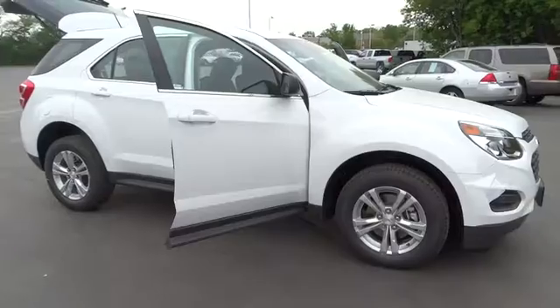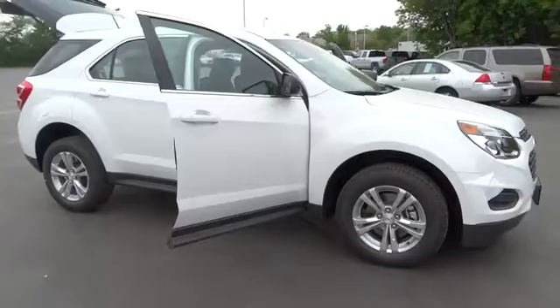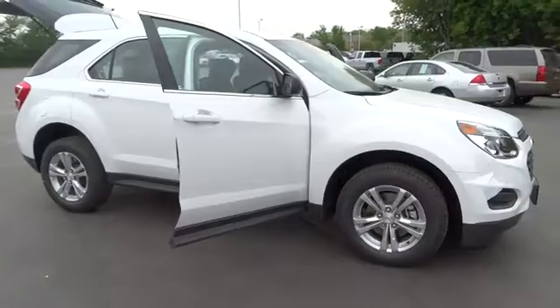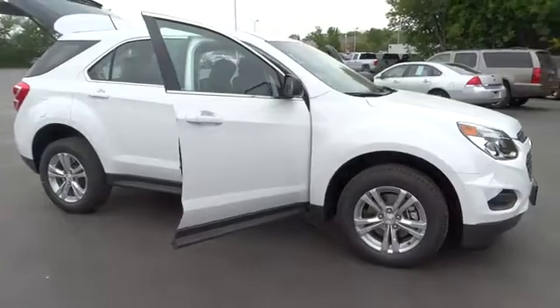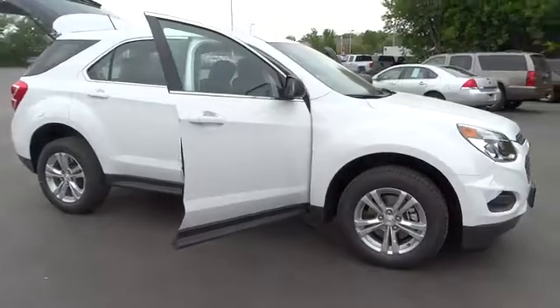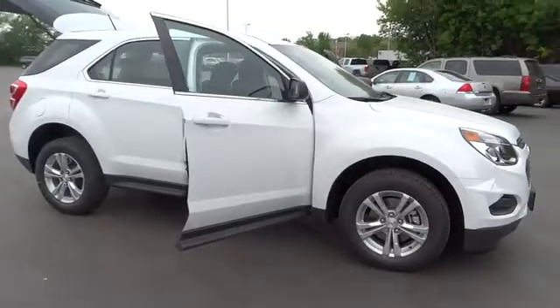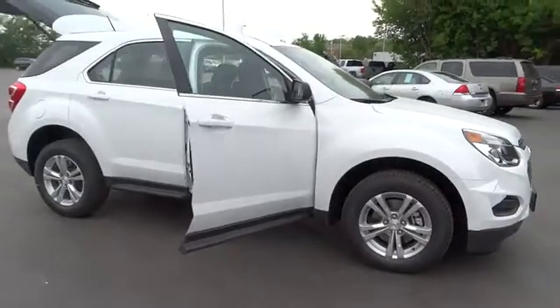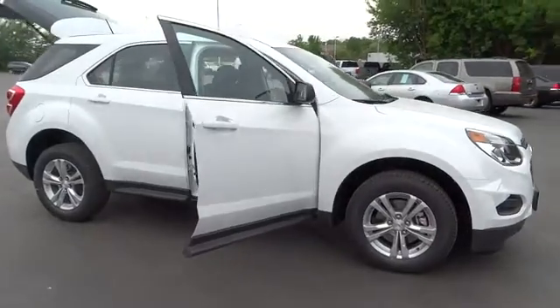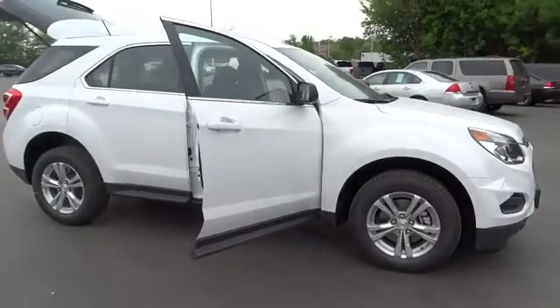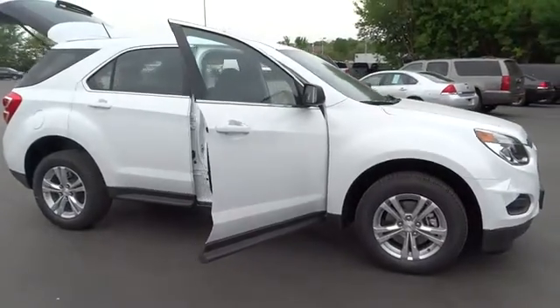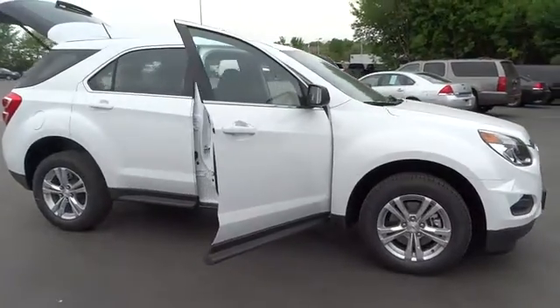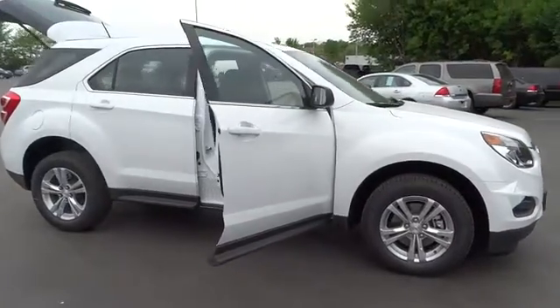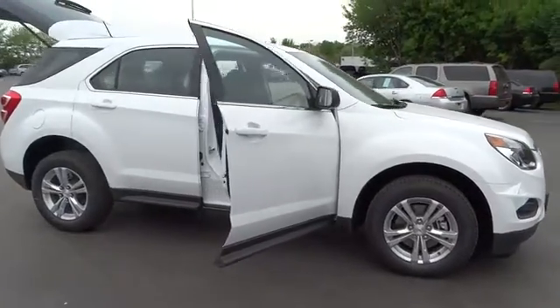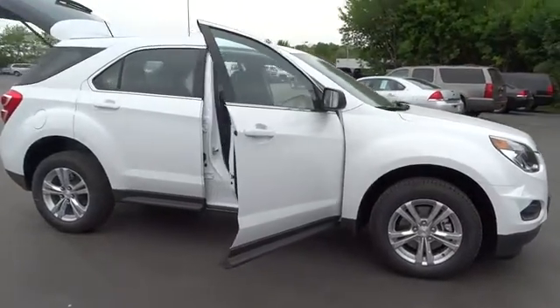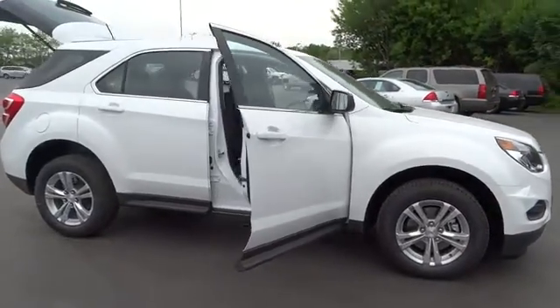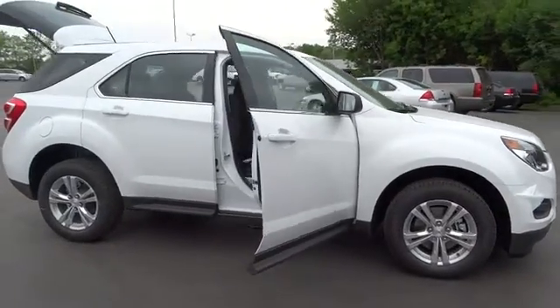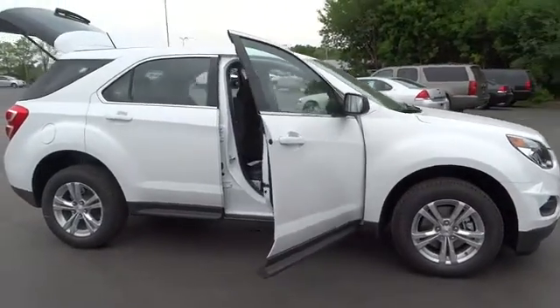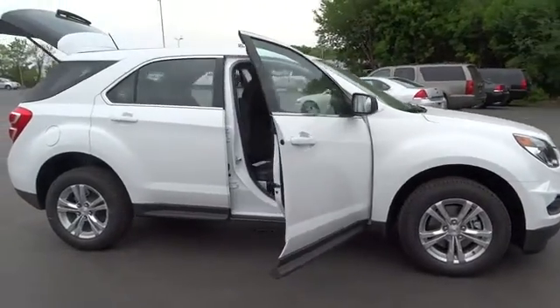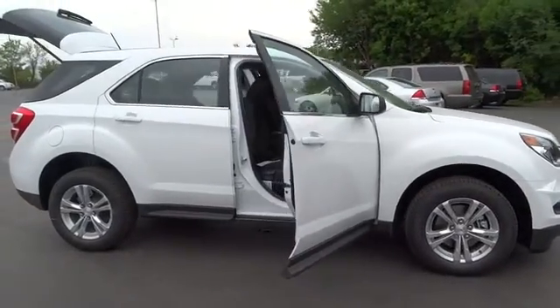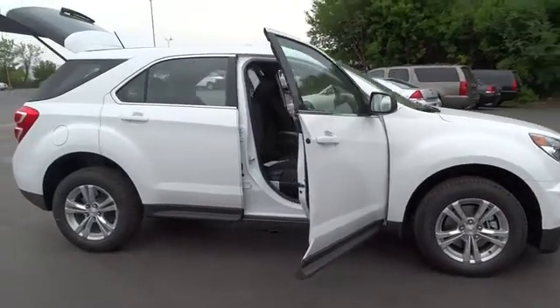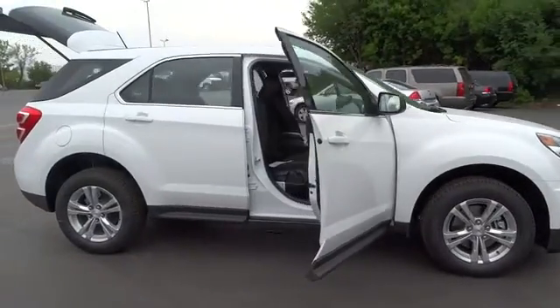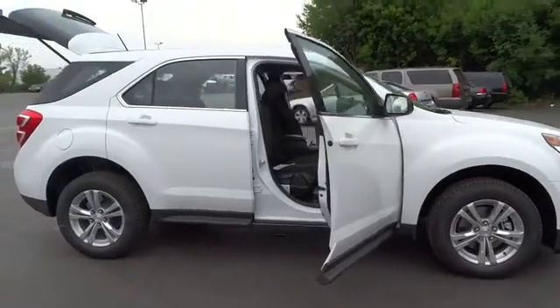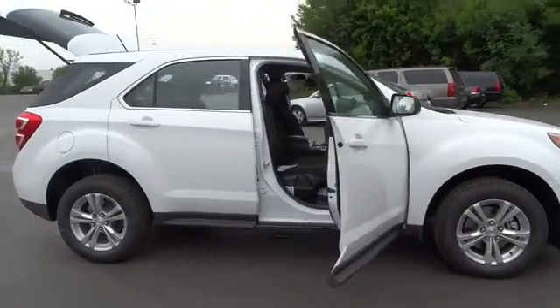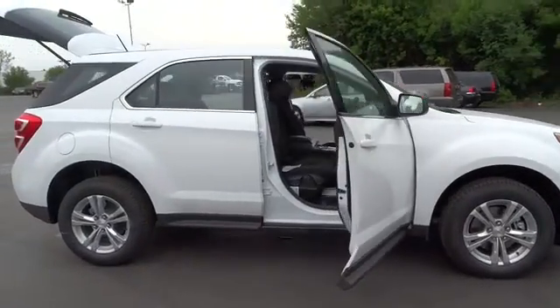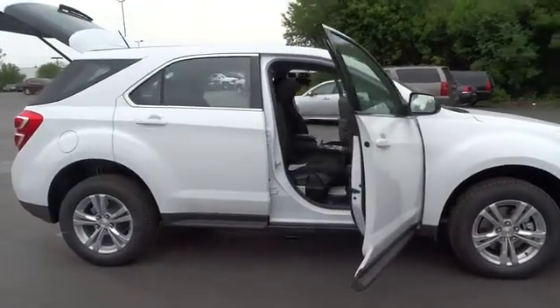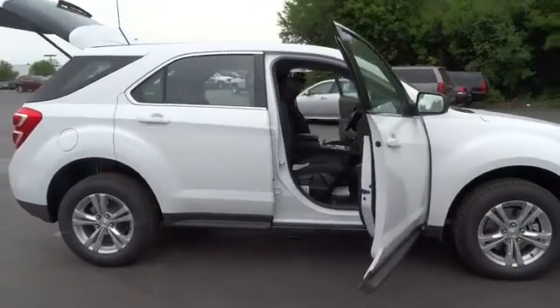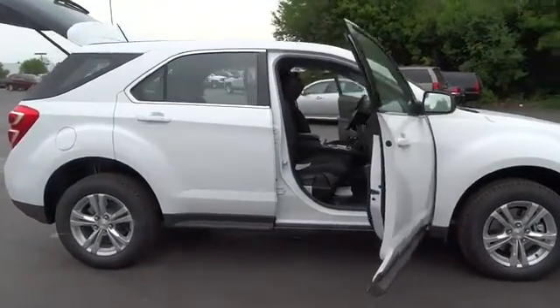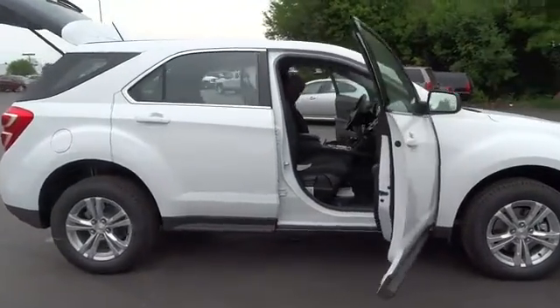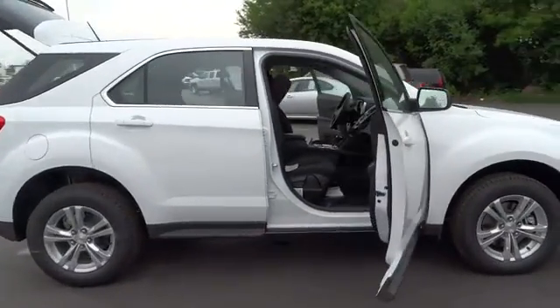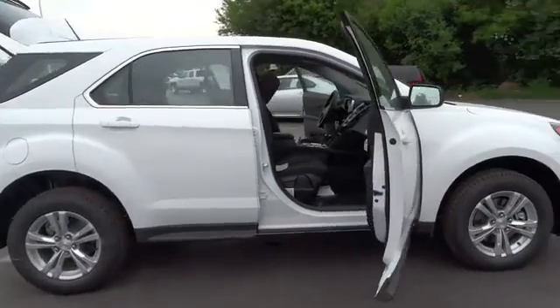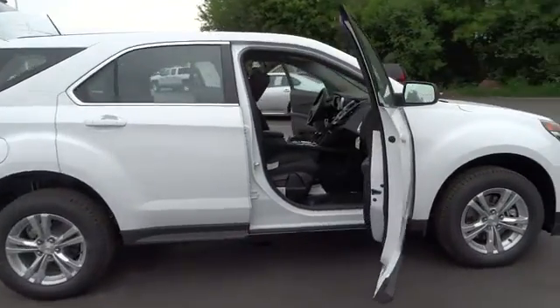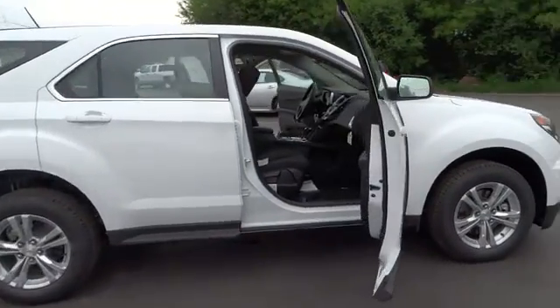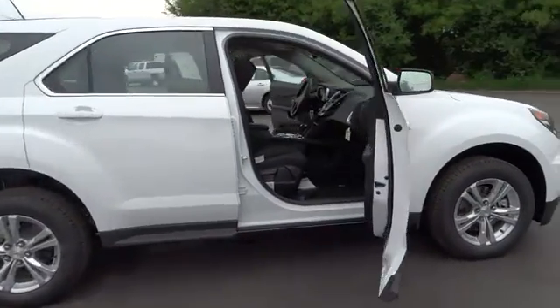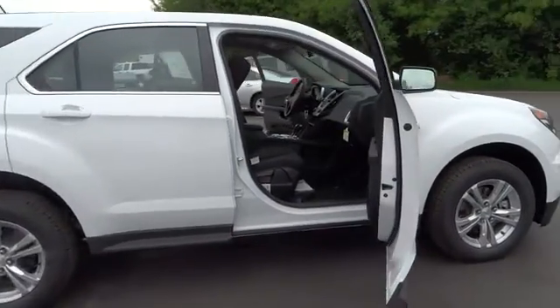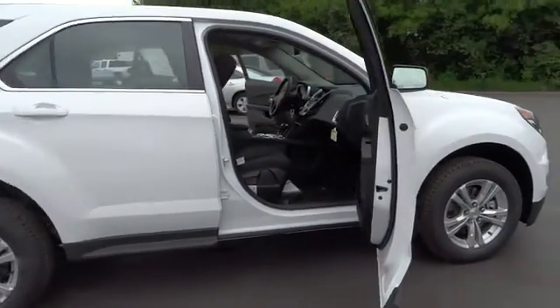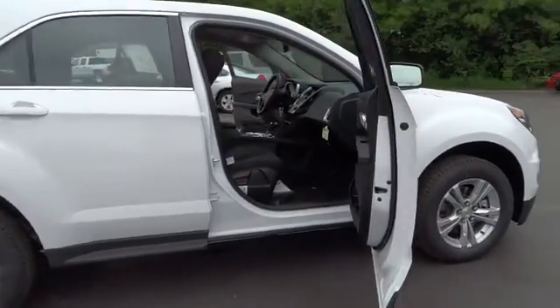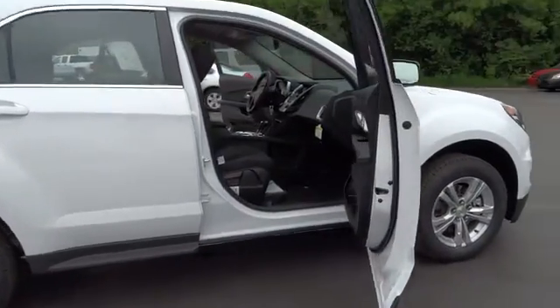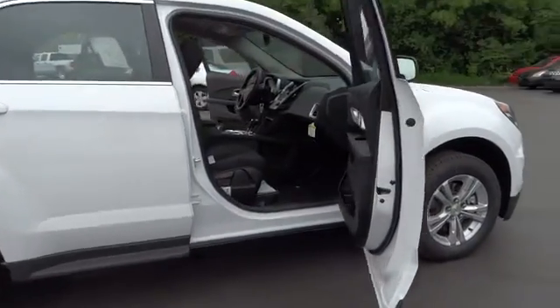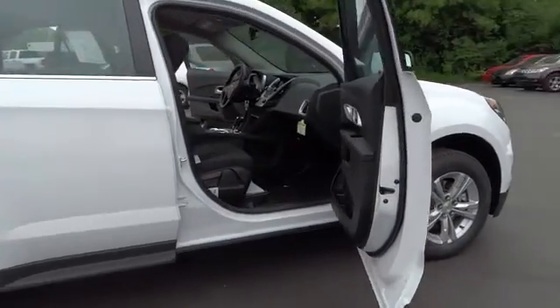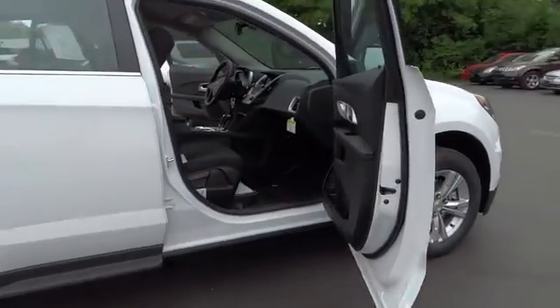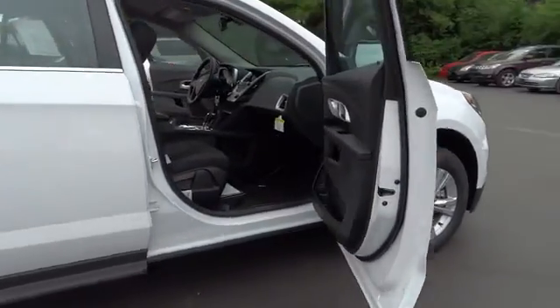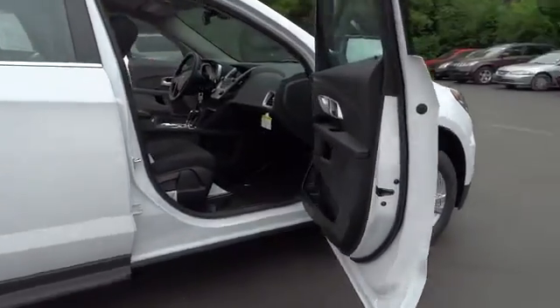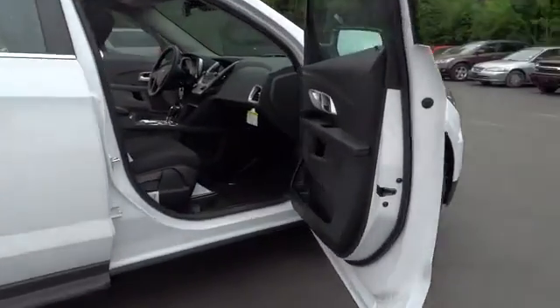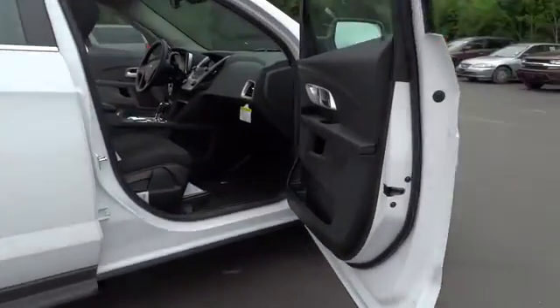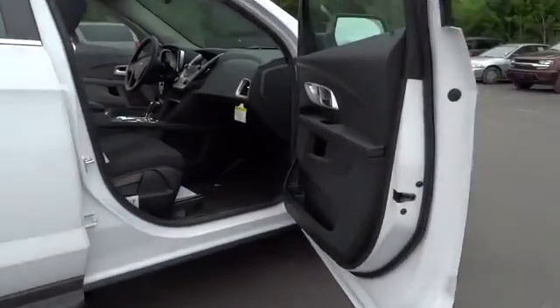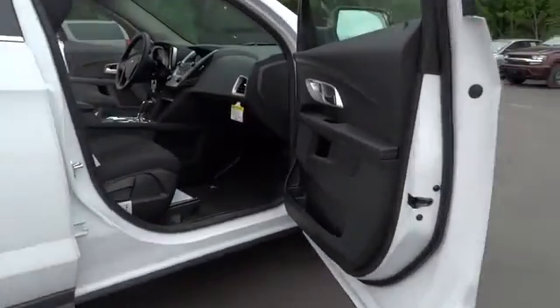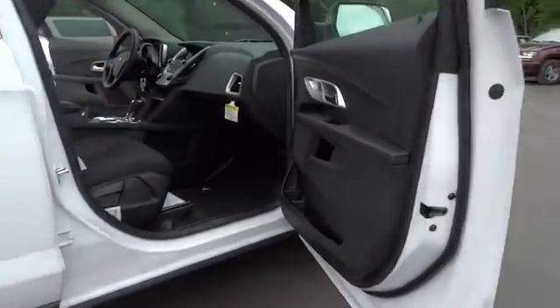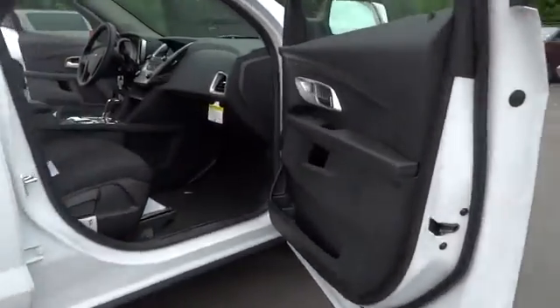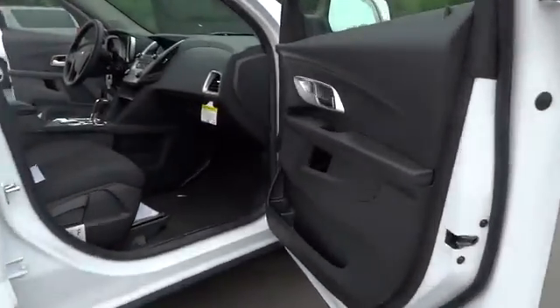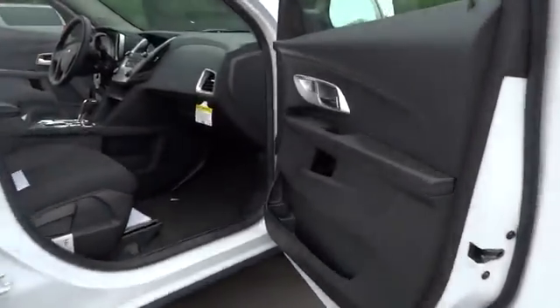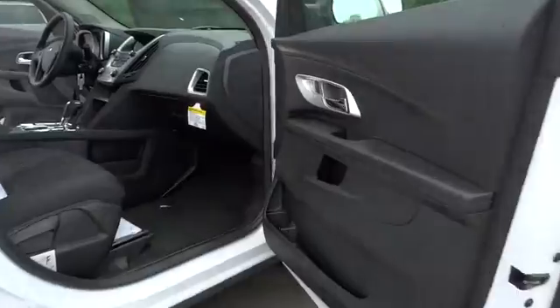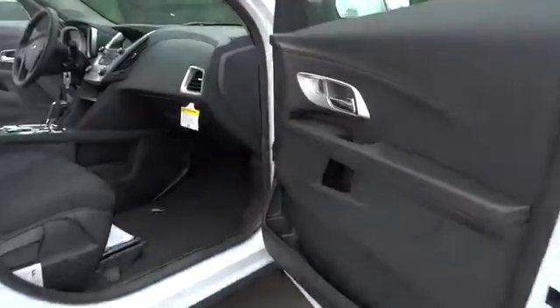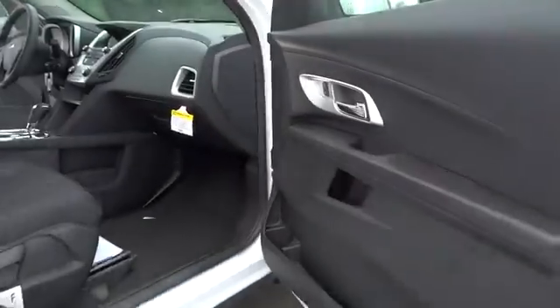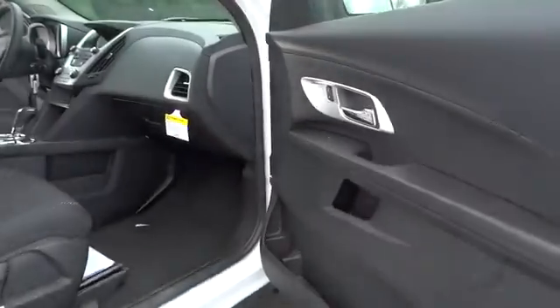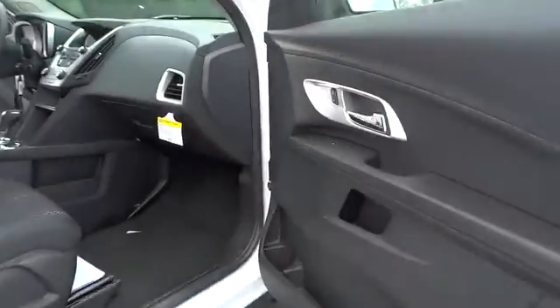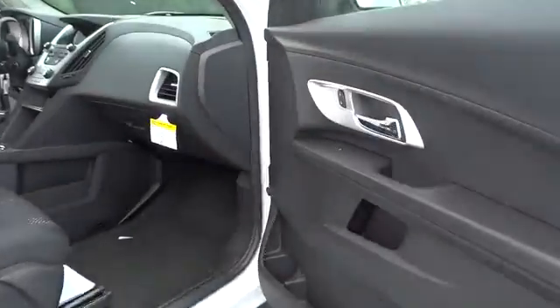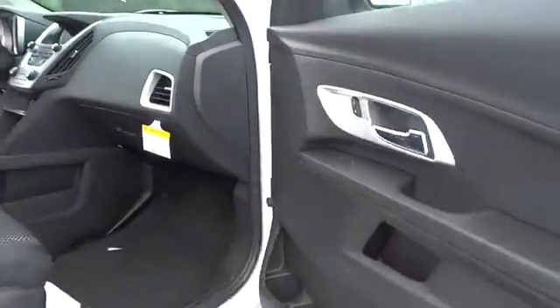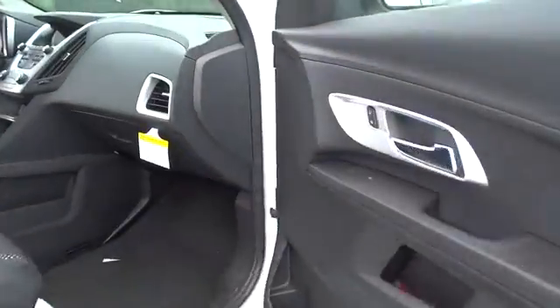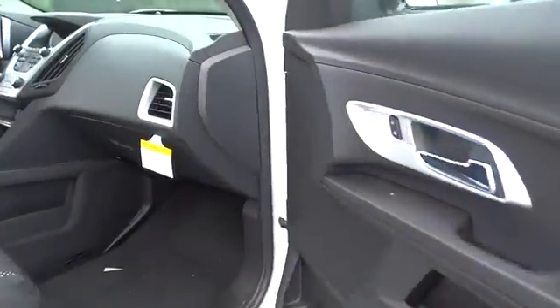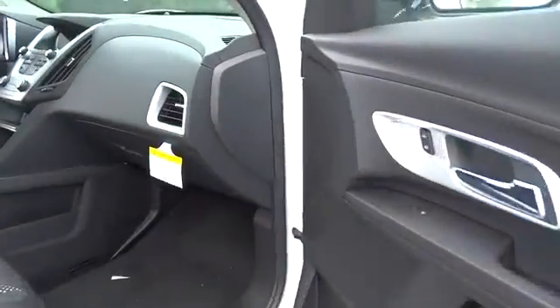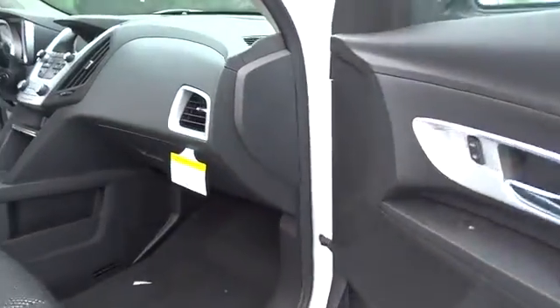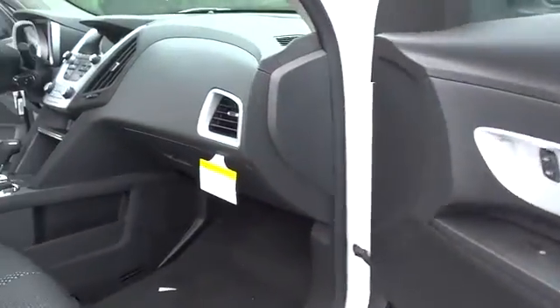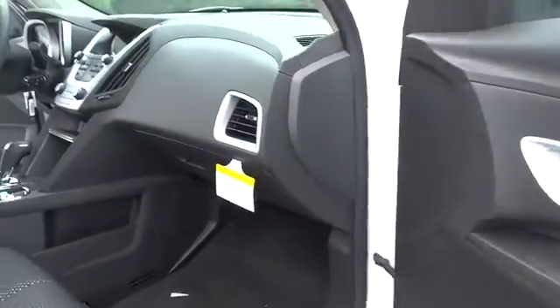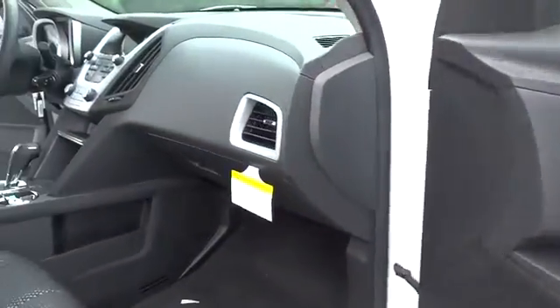The 2016 Chevrolet Equinox. Fuel efficiency, safety, and value equals the Chevy Equinox.